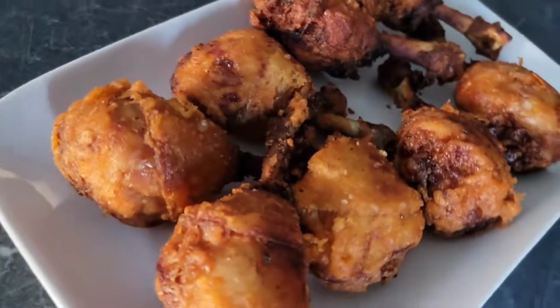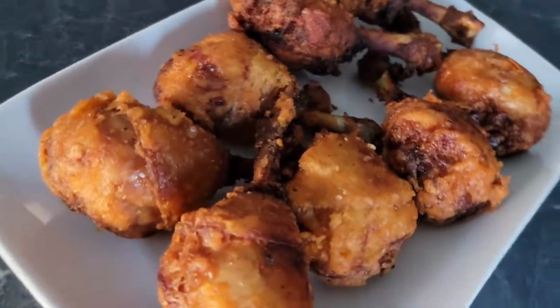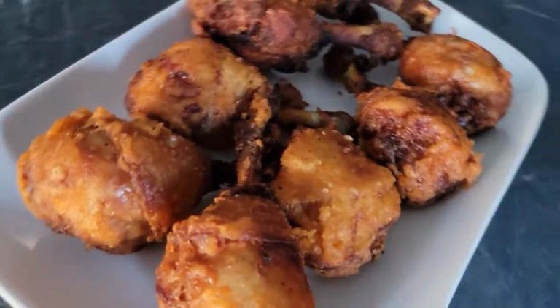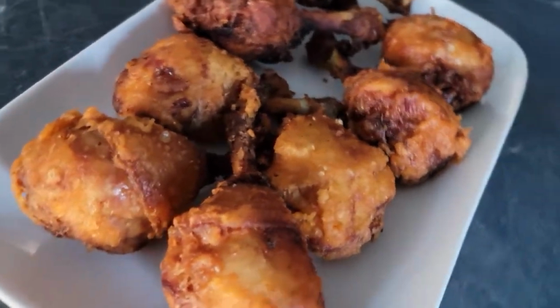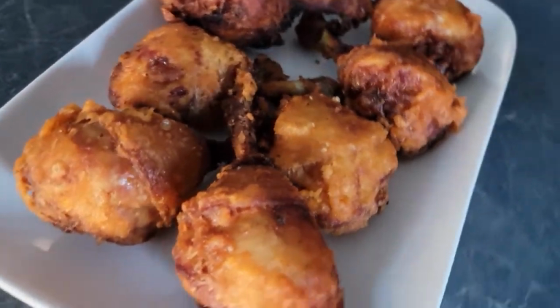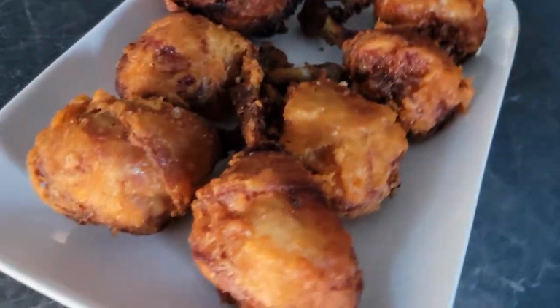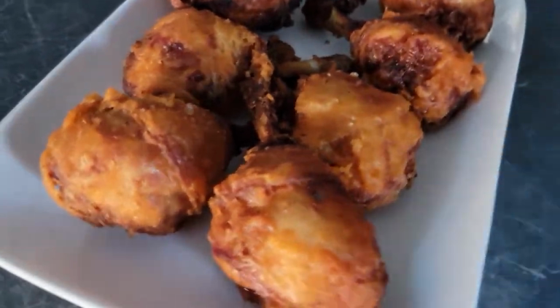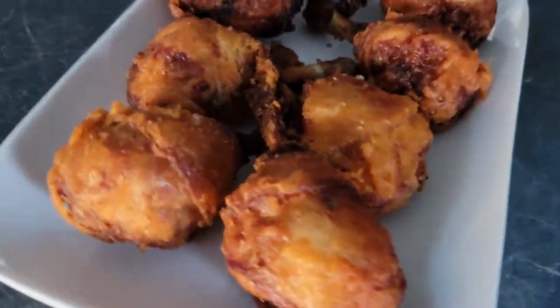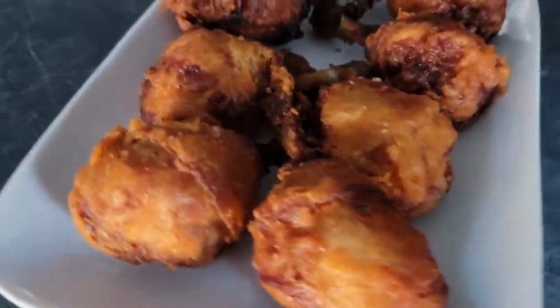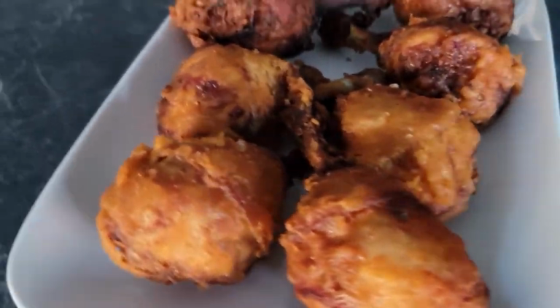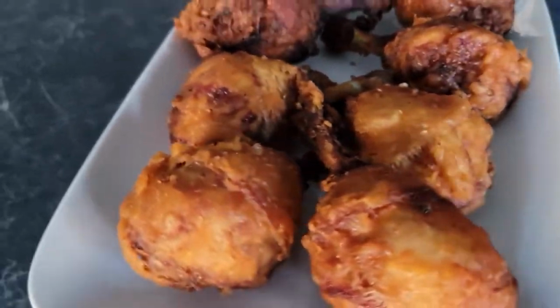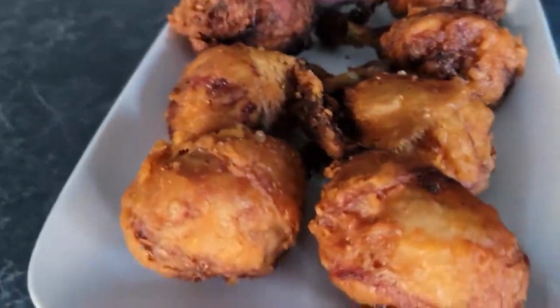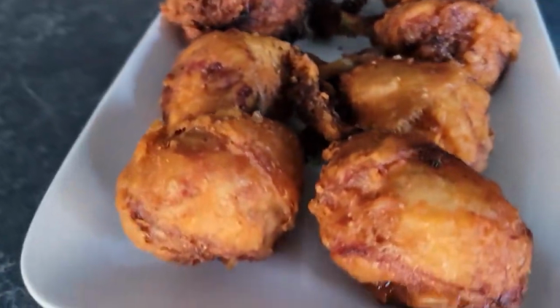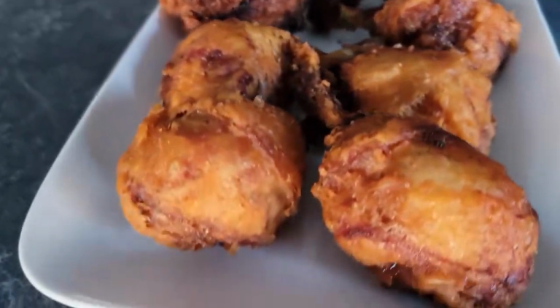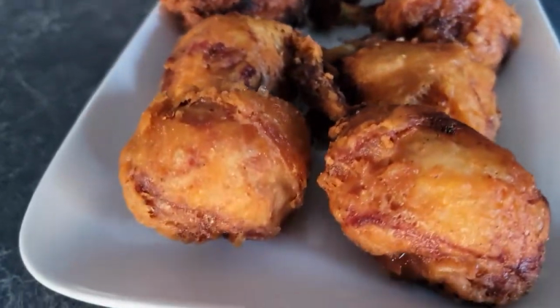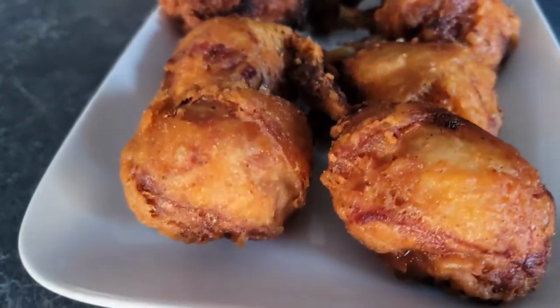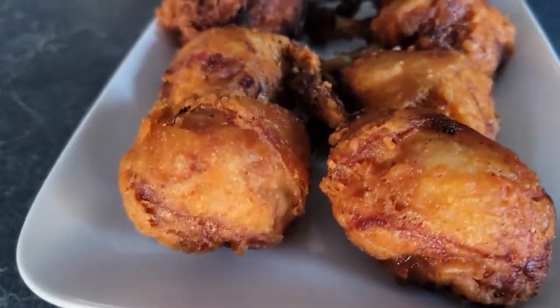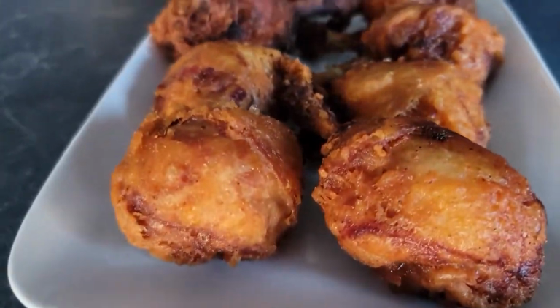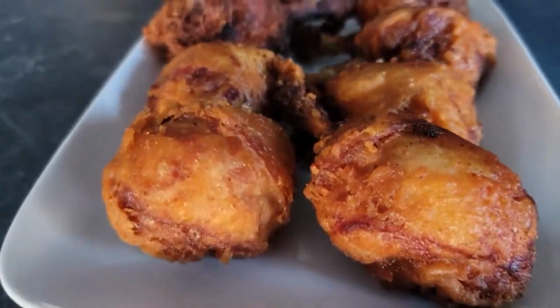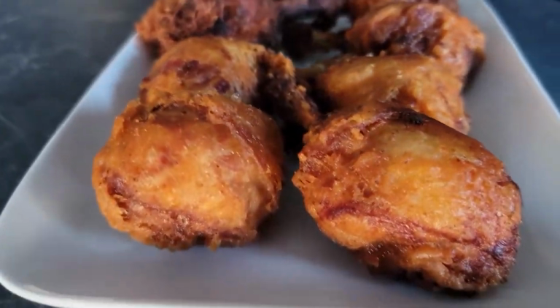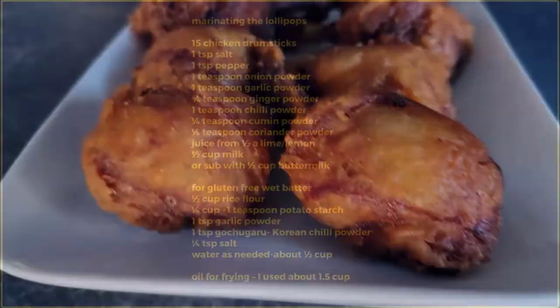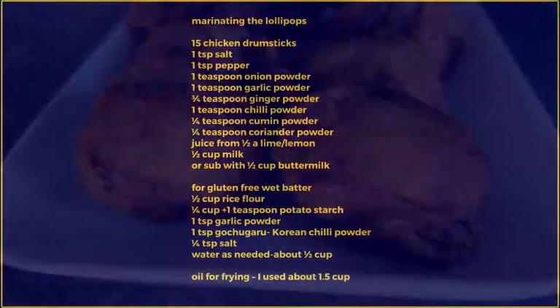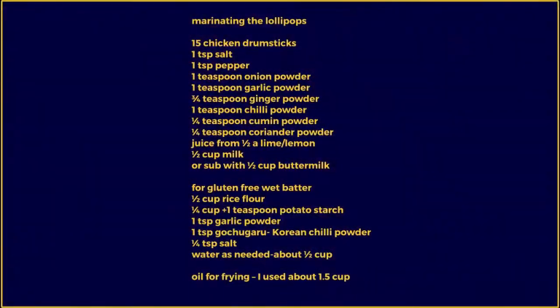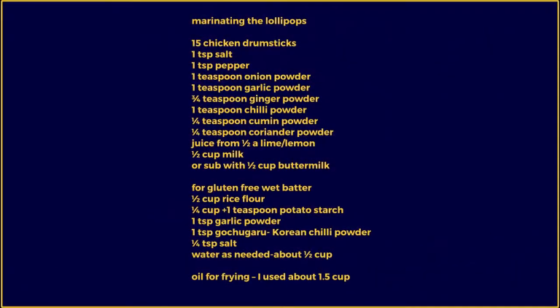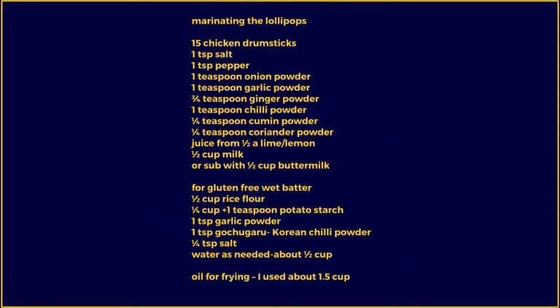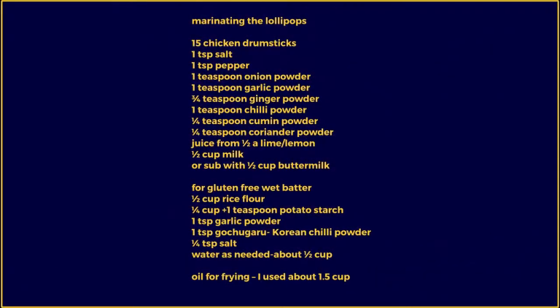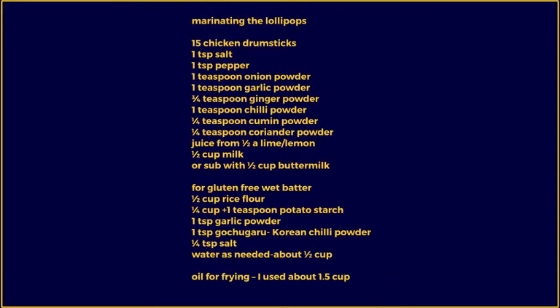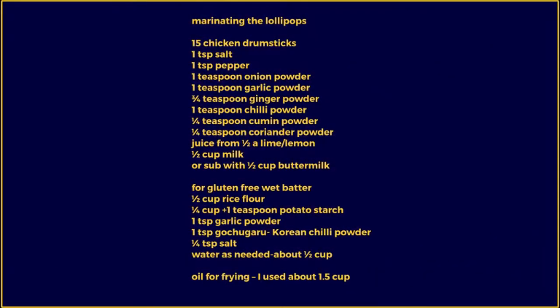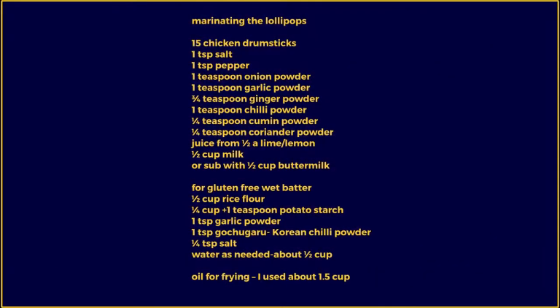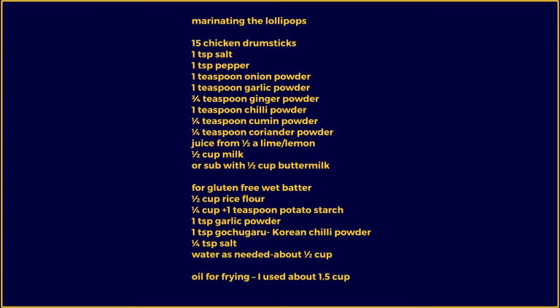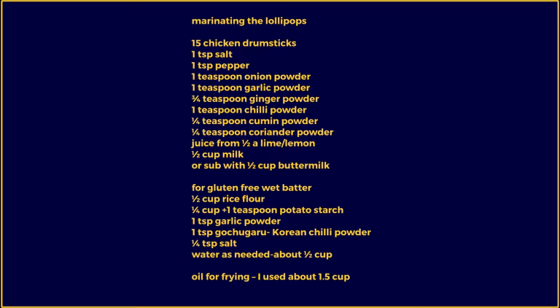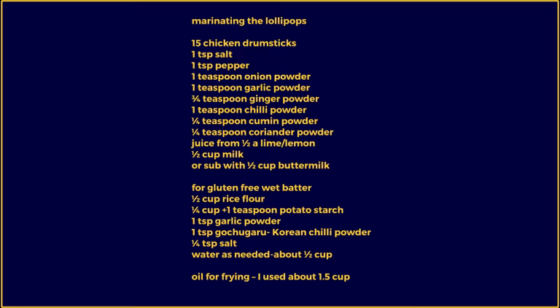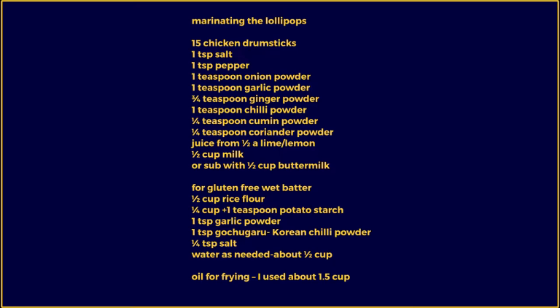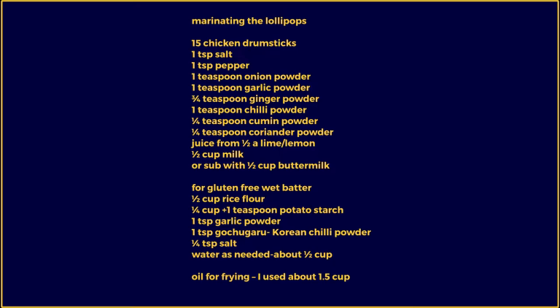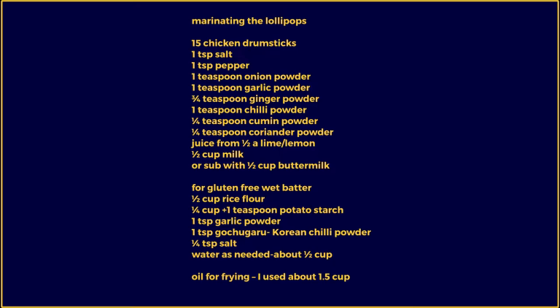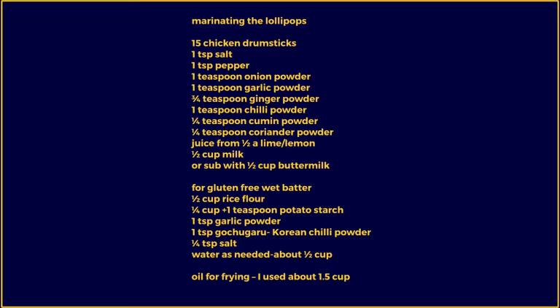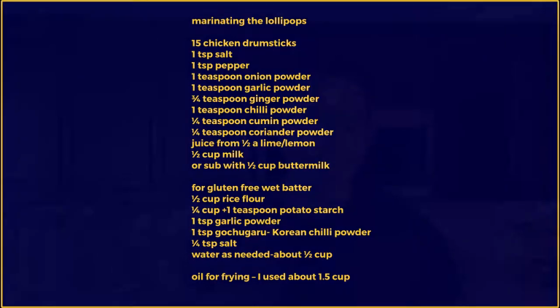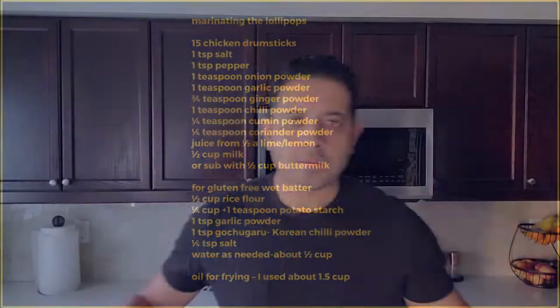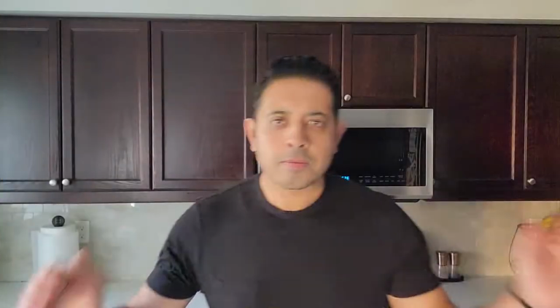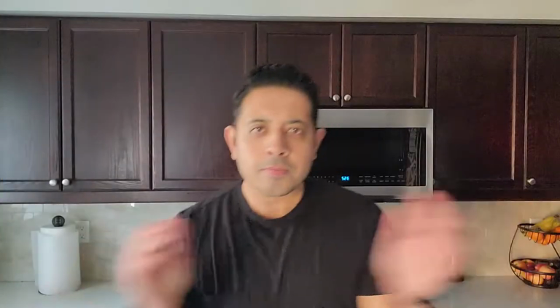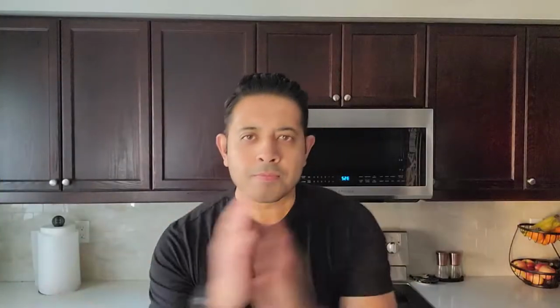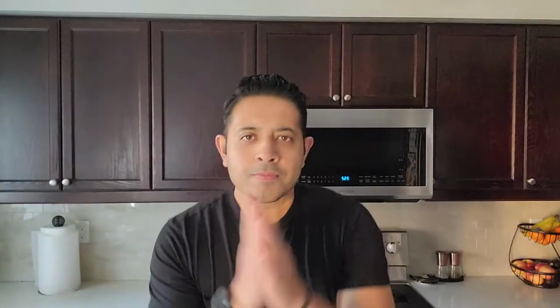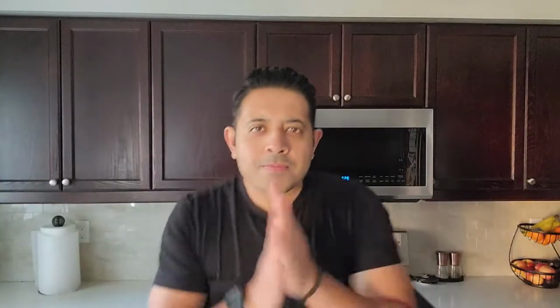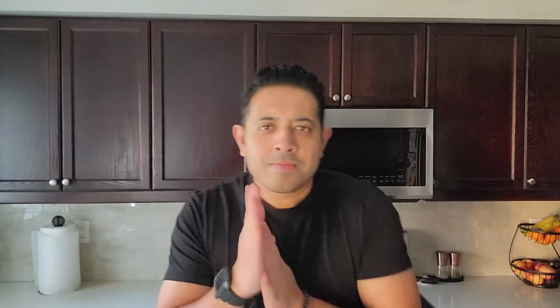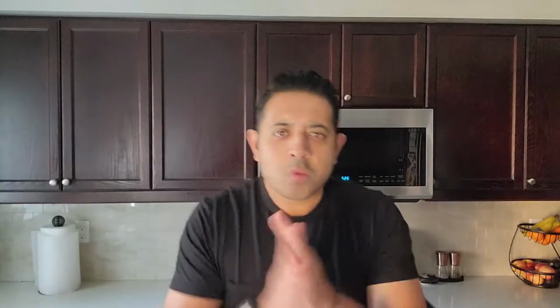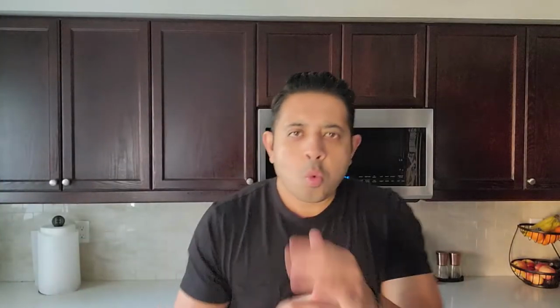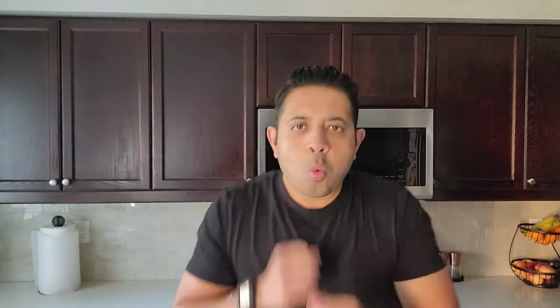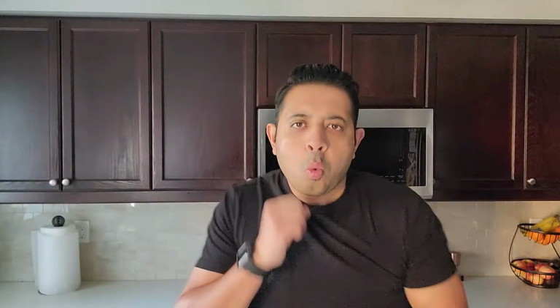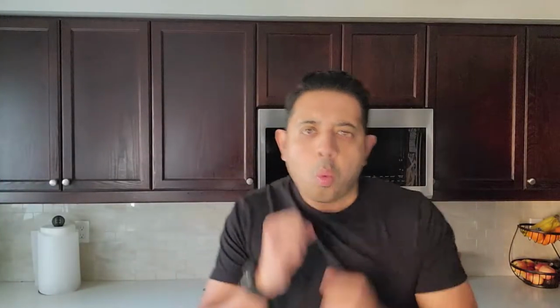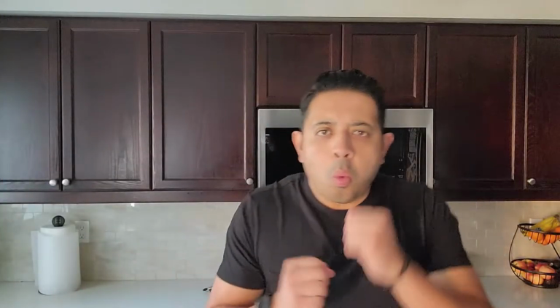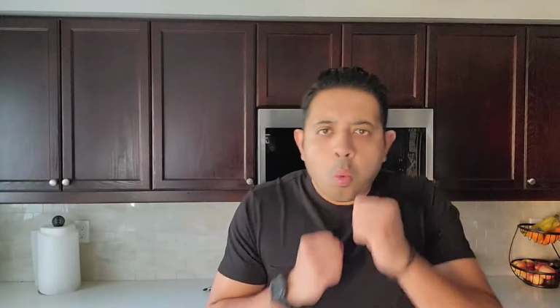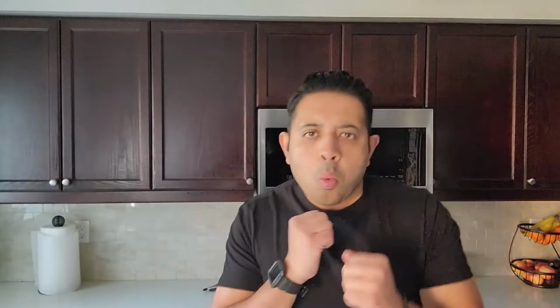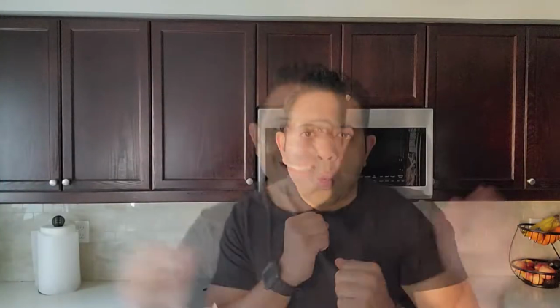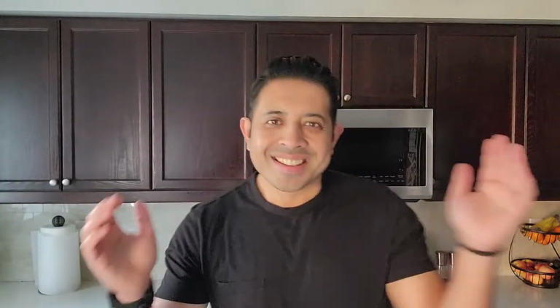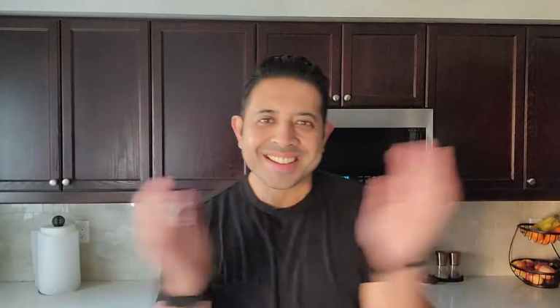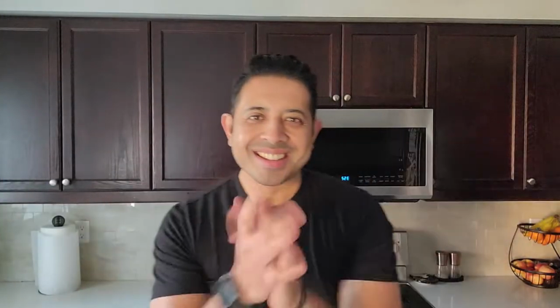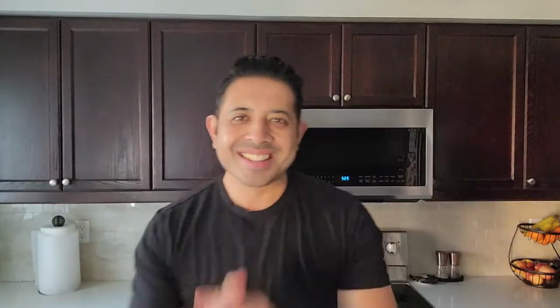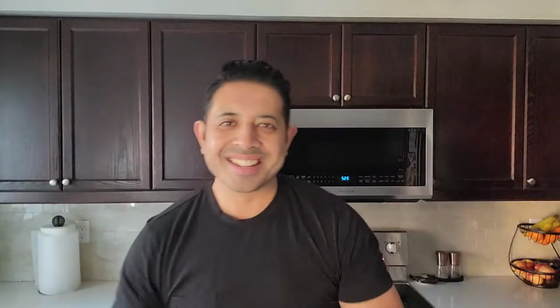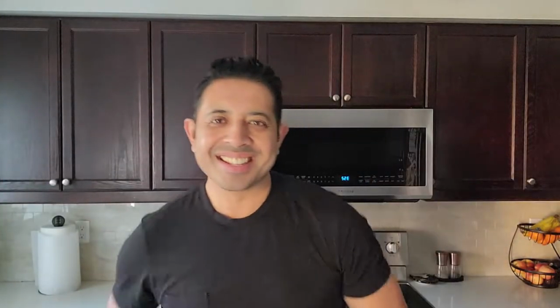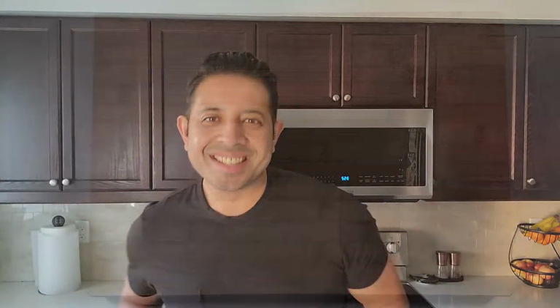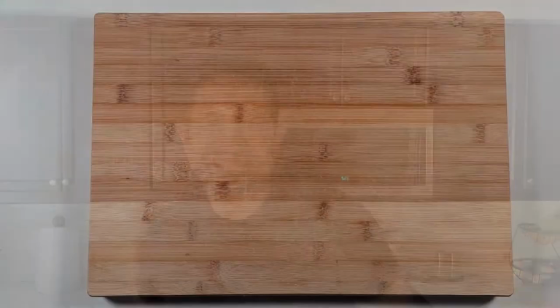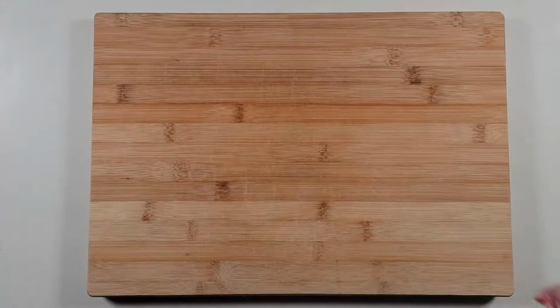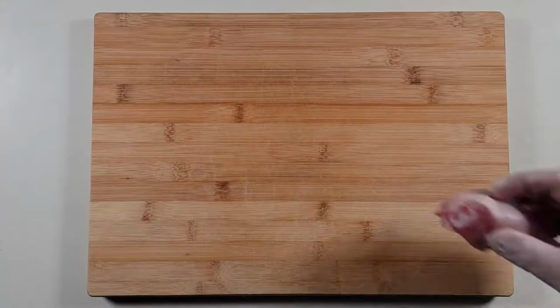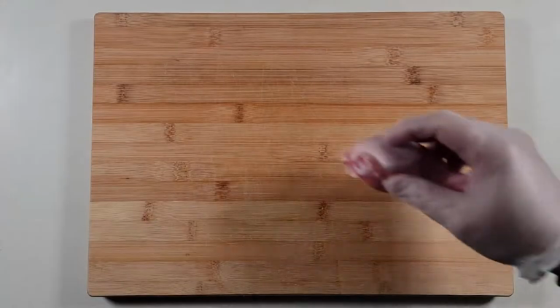As usual, the ingredients list is given for you along with my very exciting demeanor. Fried chicken — lollipop chicken usually does that to me.